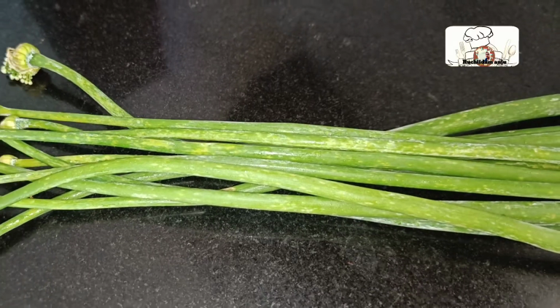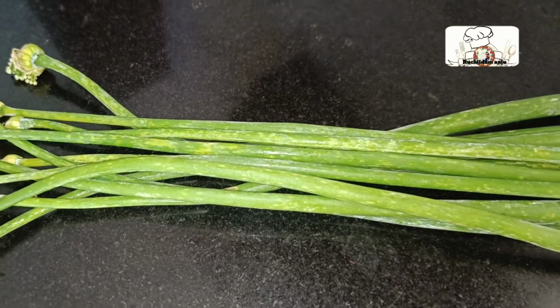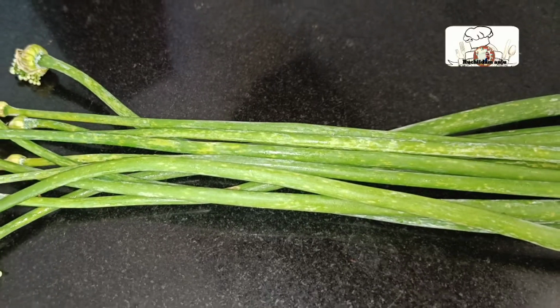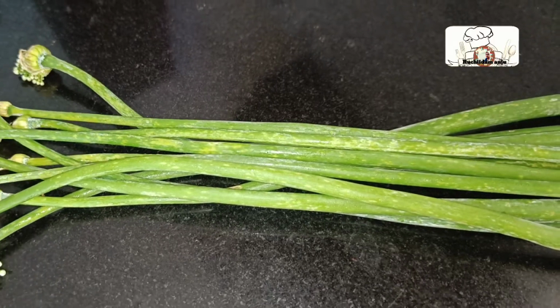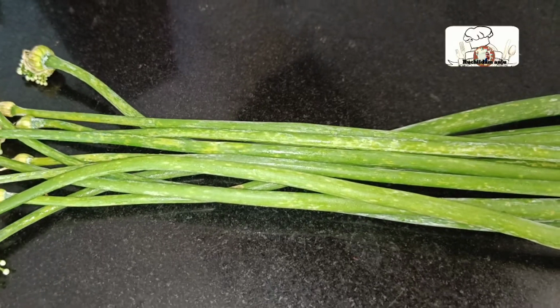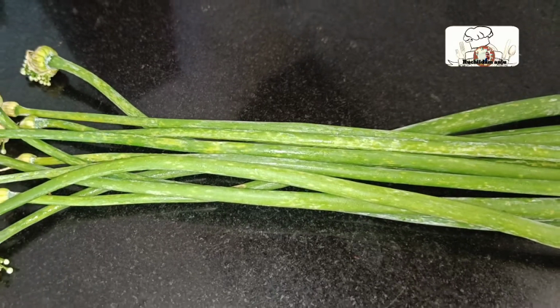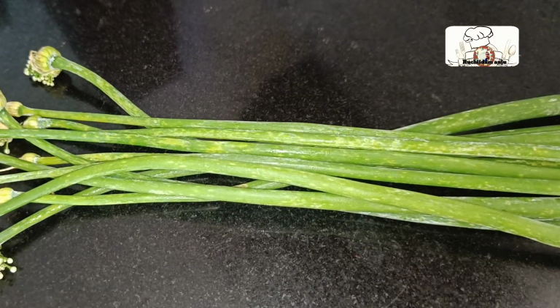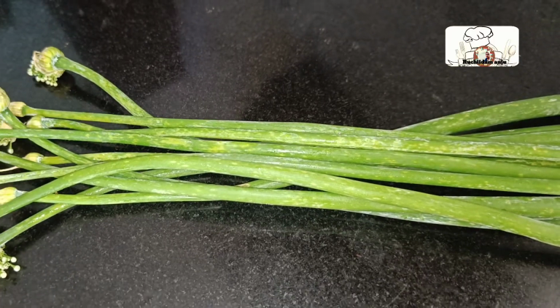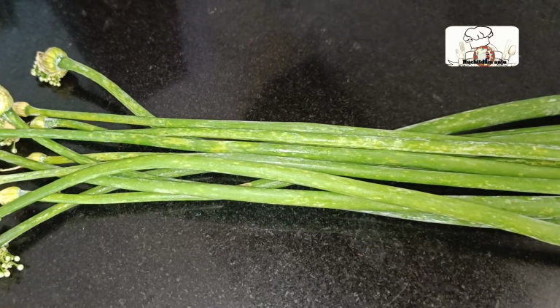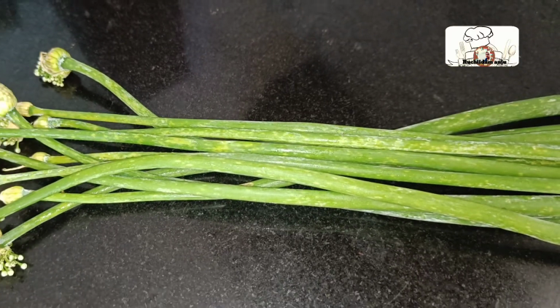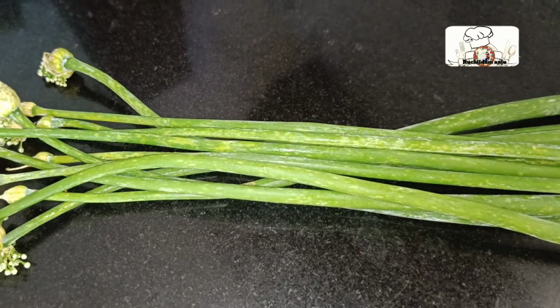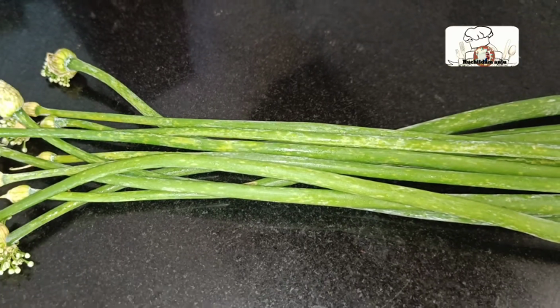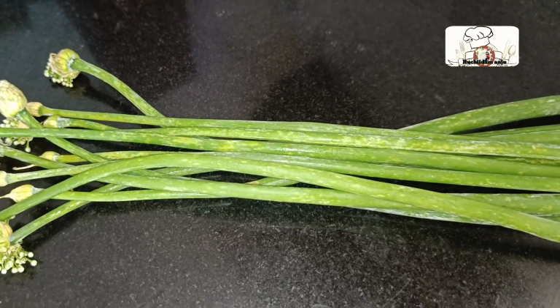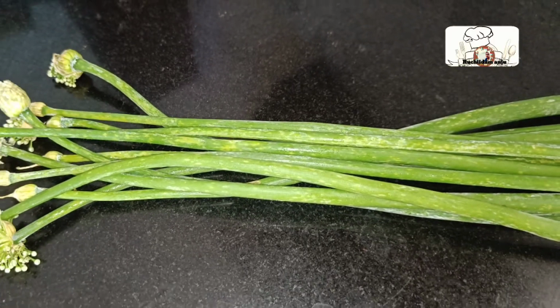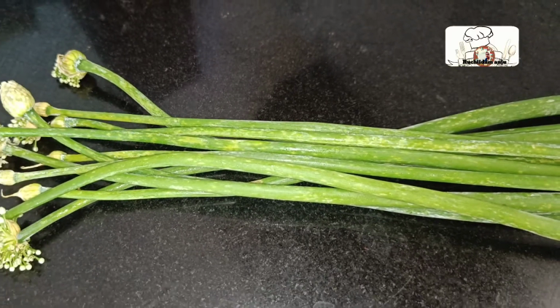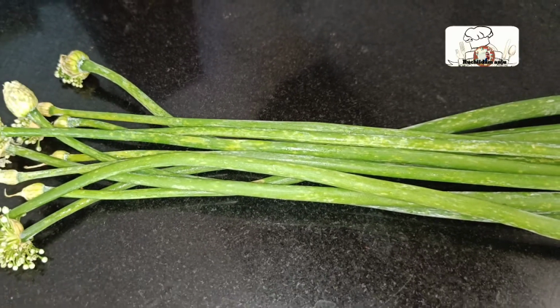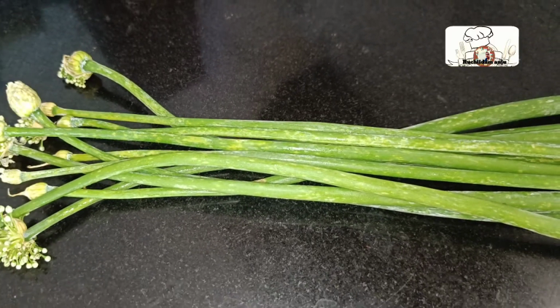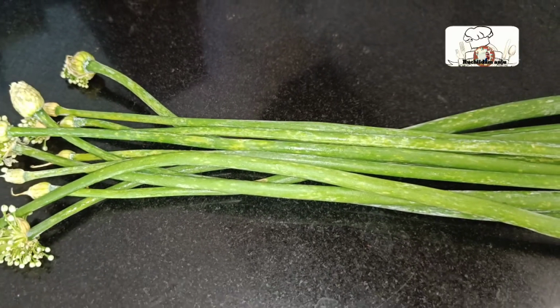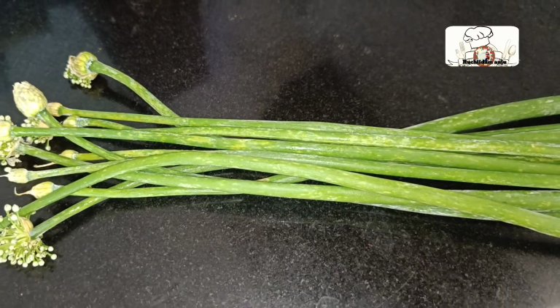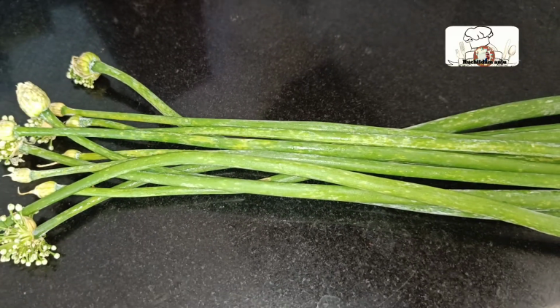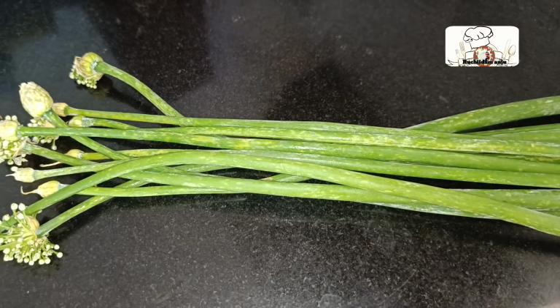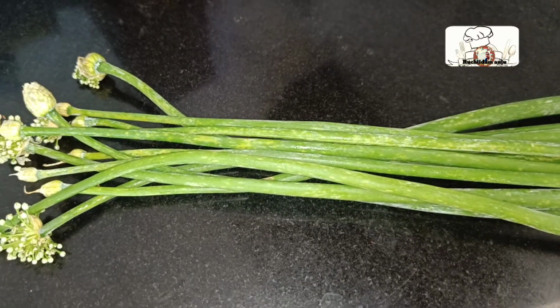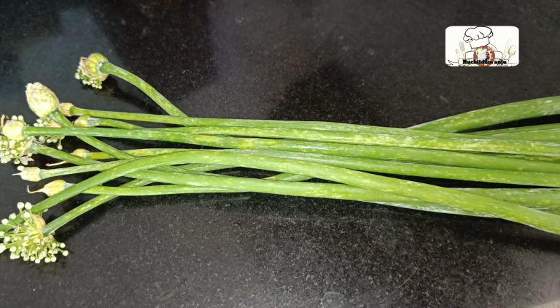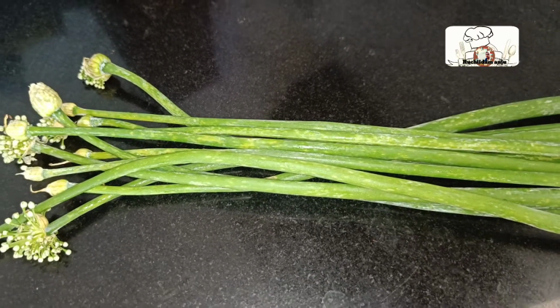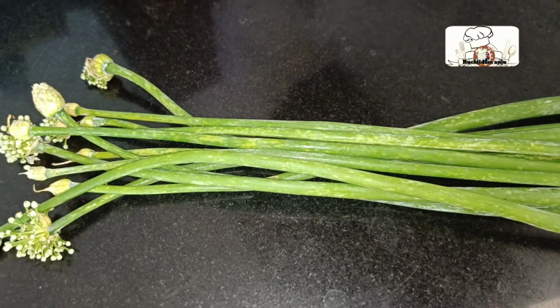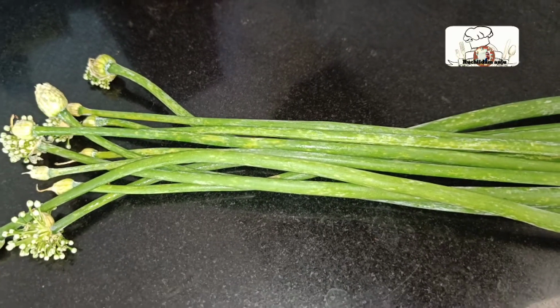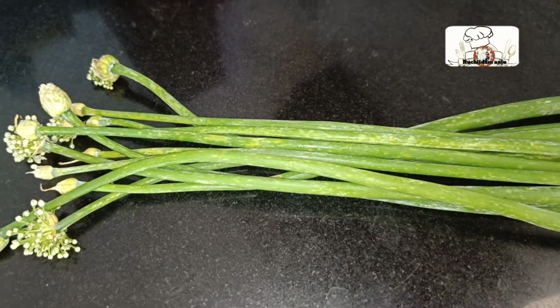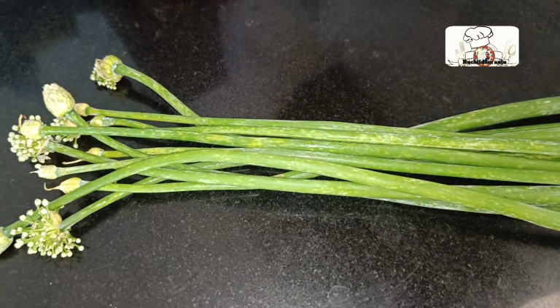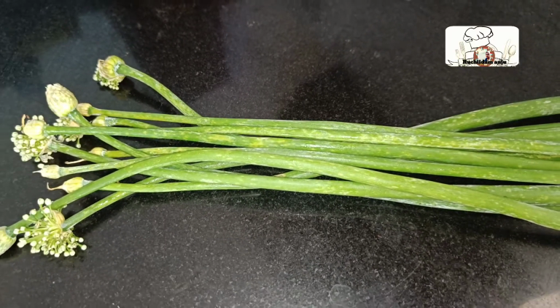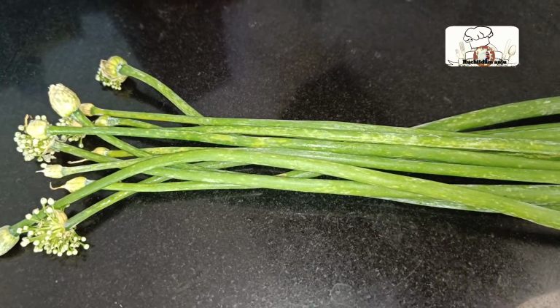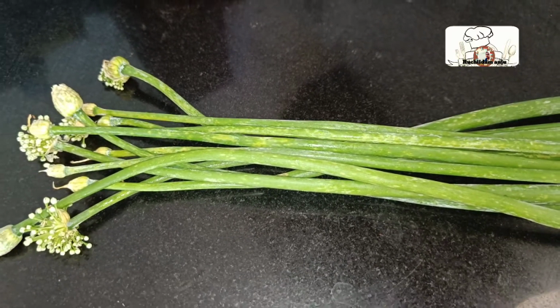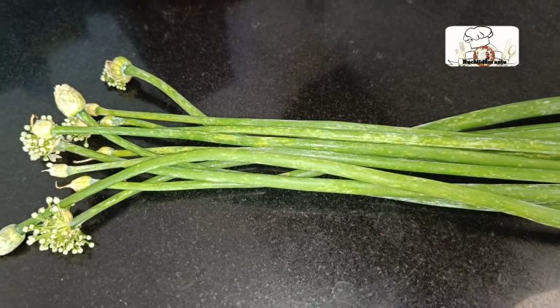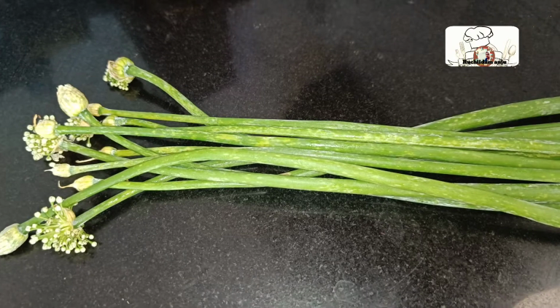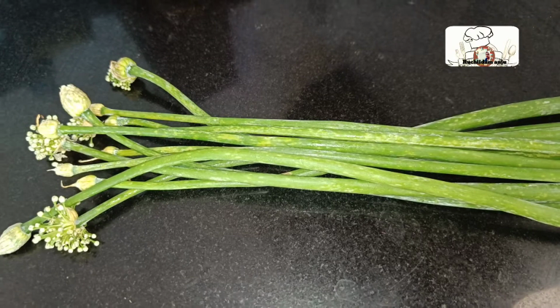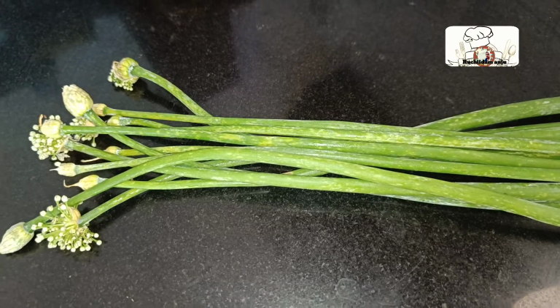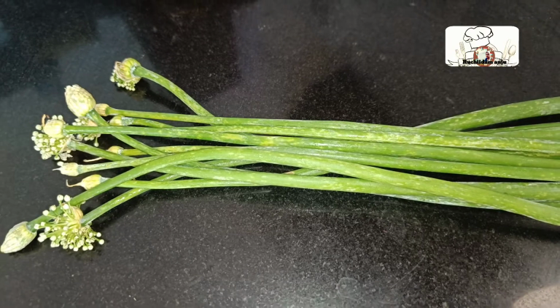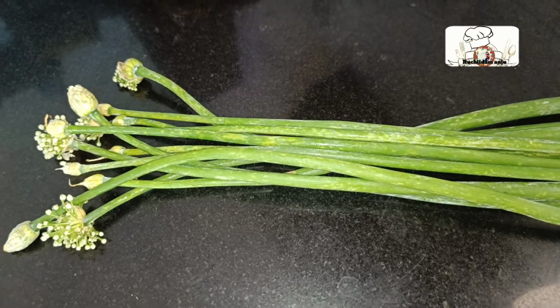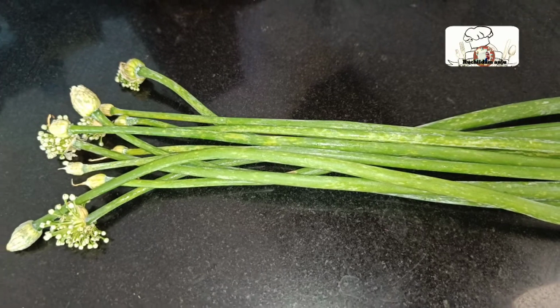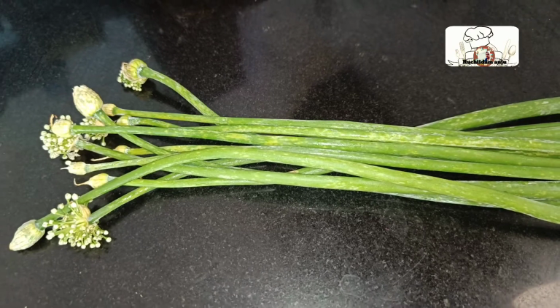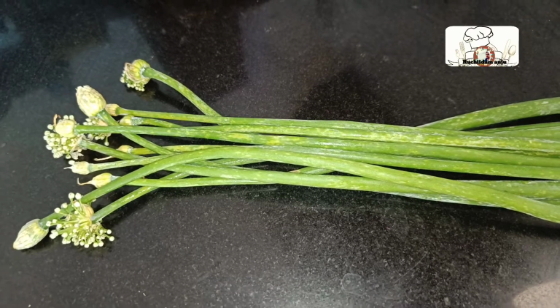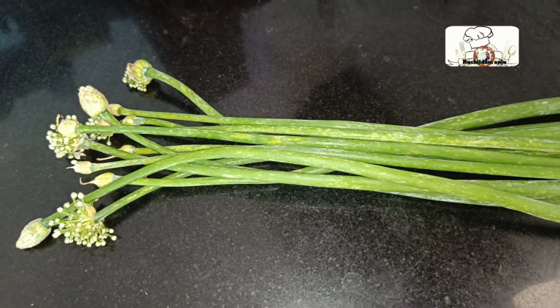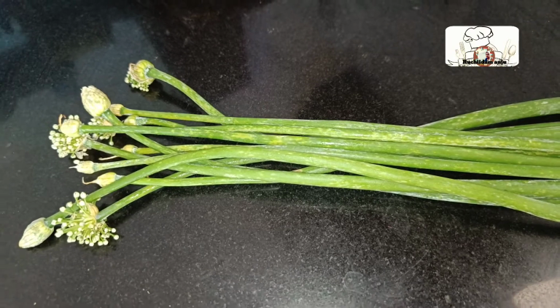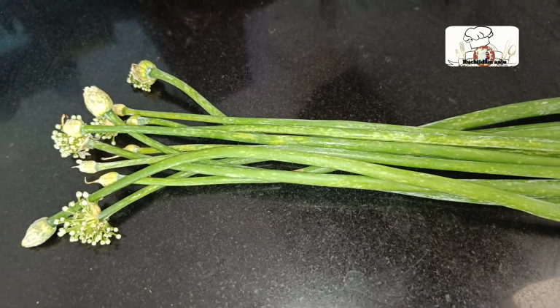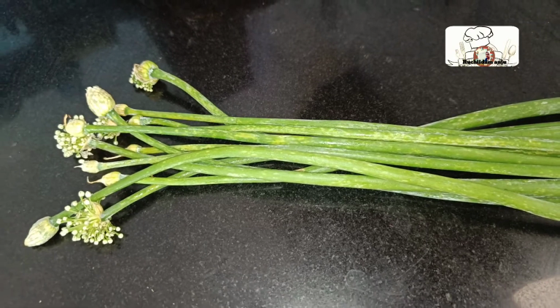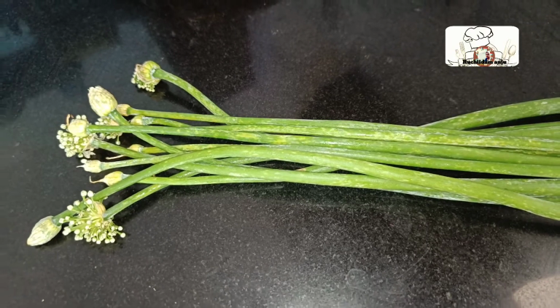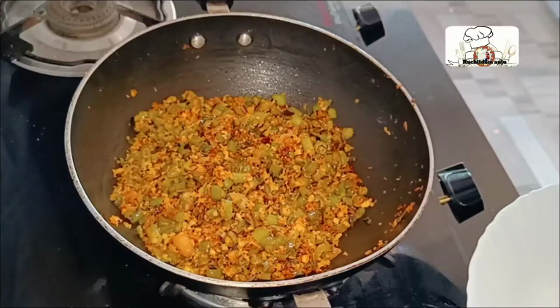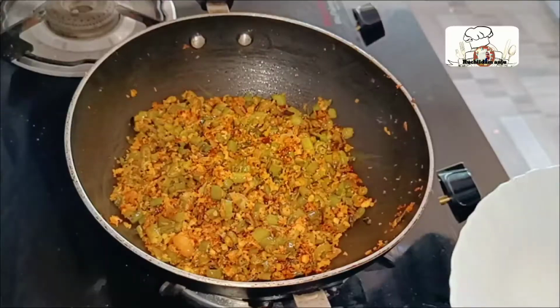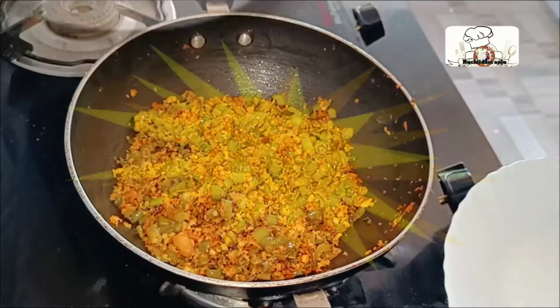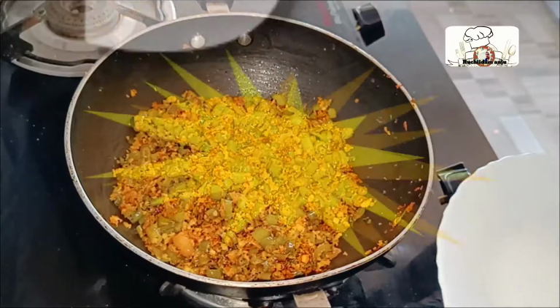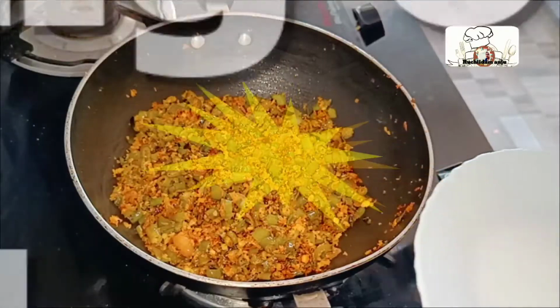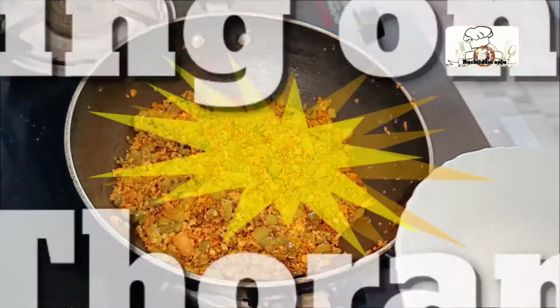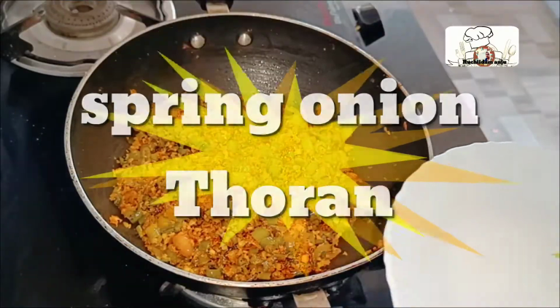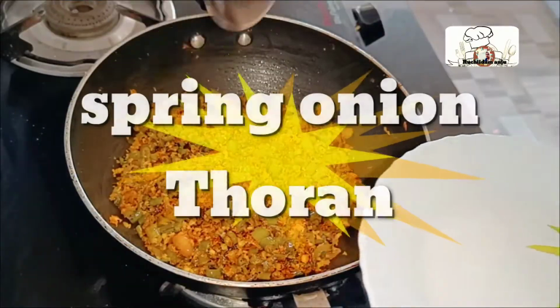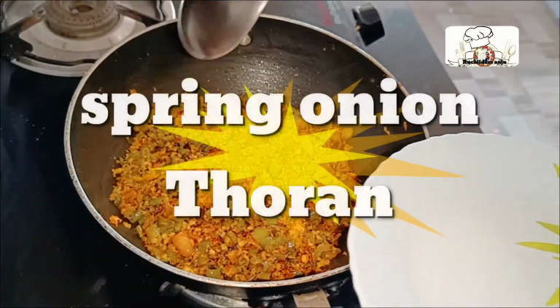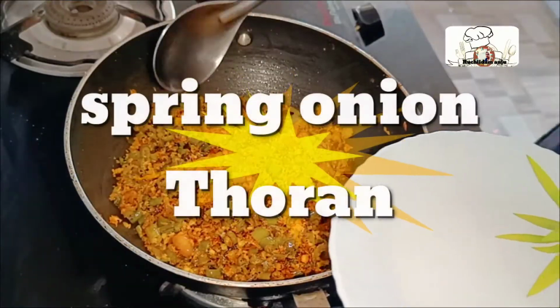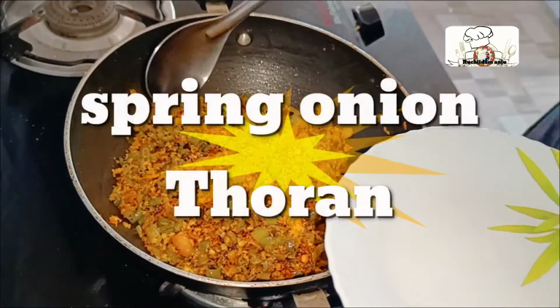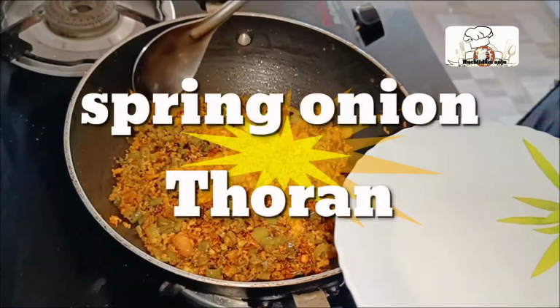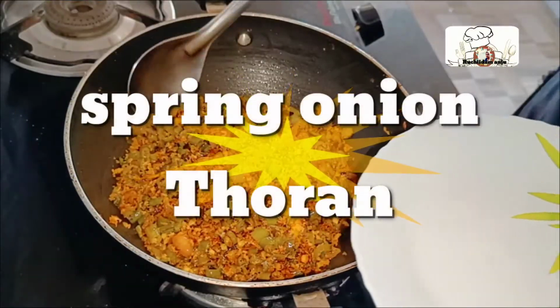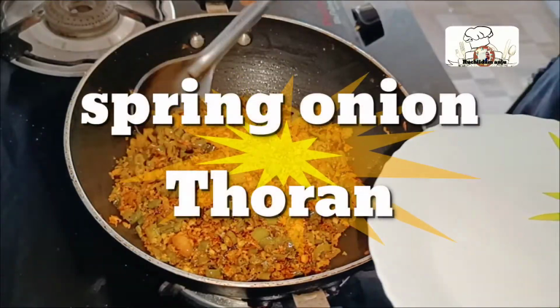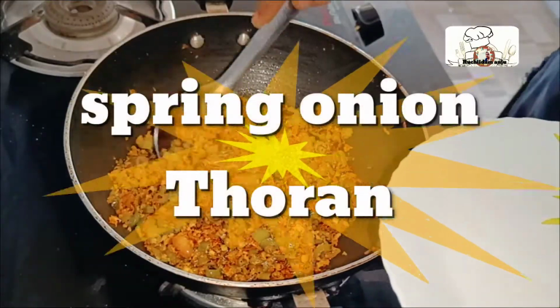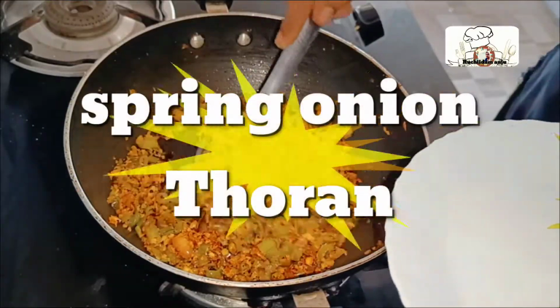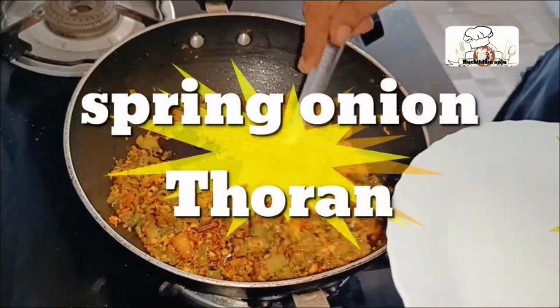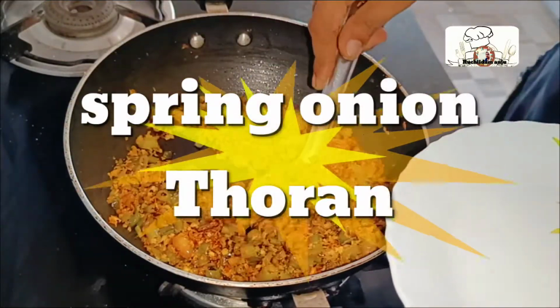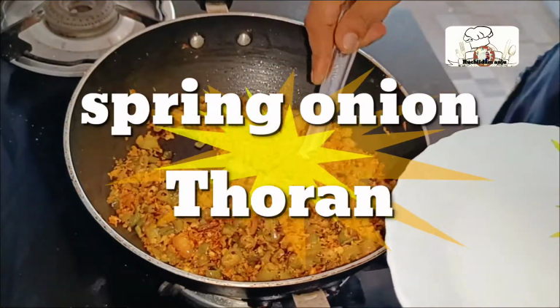Hello, welcome to another video. Today, we are going to have a new spring onion.